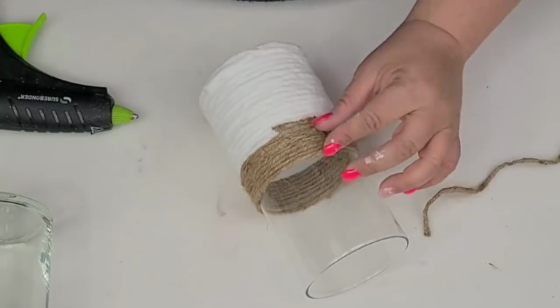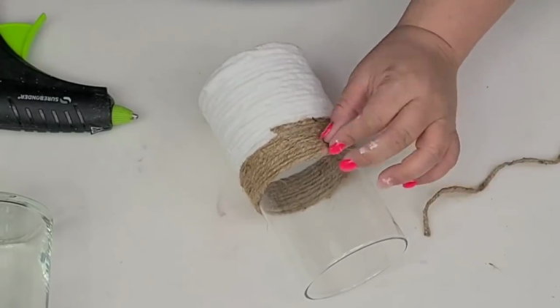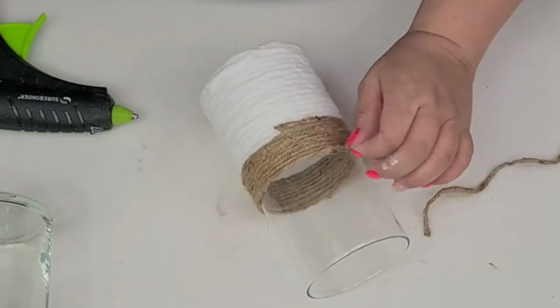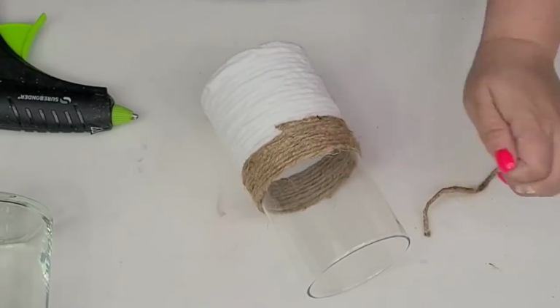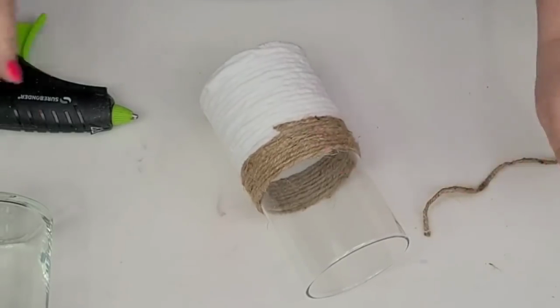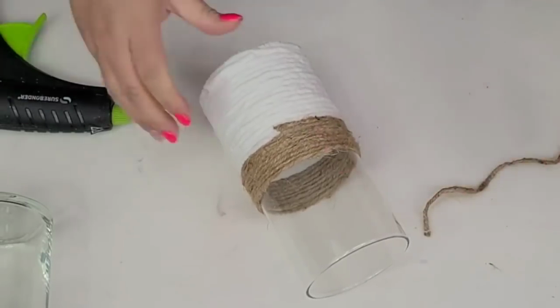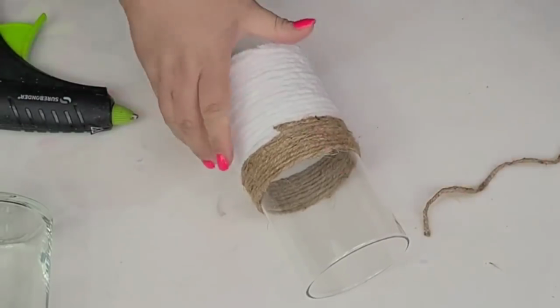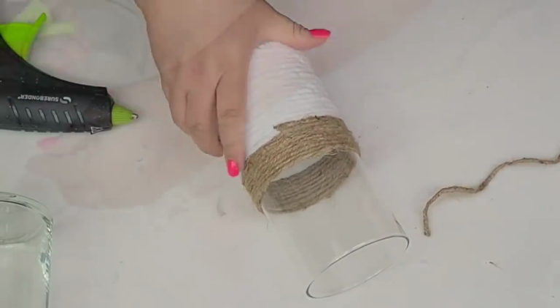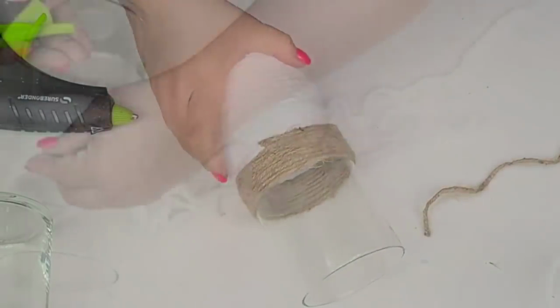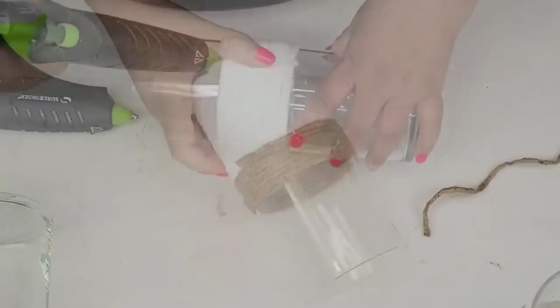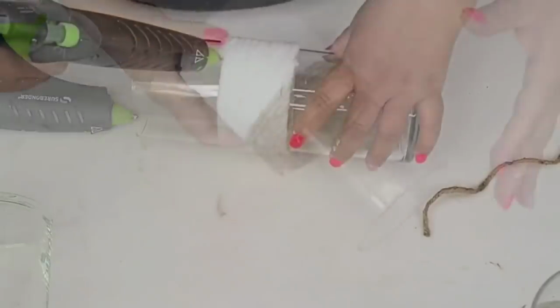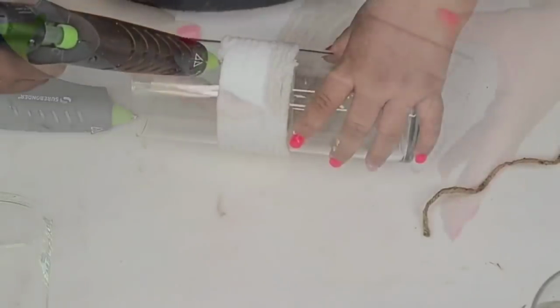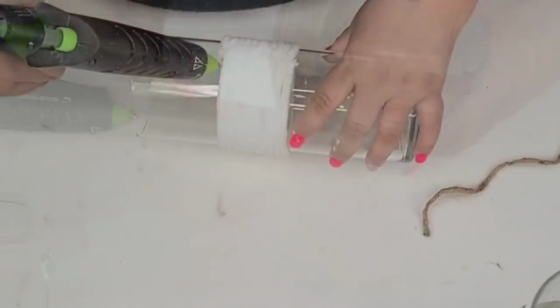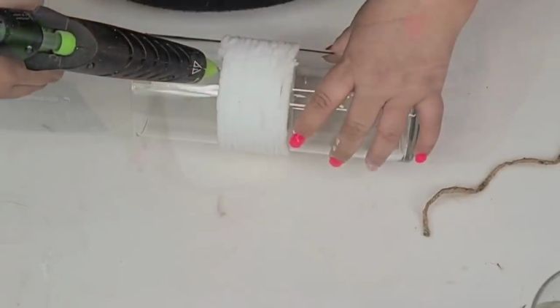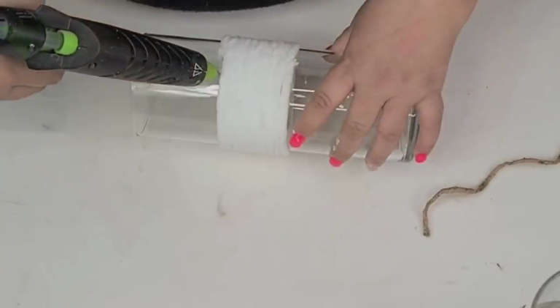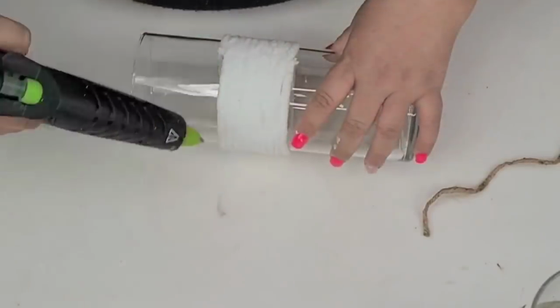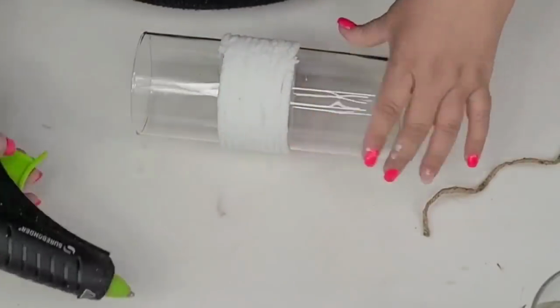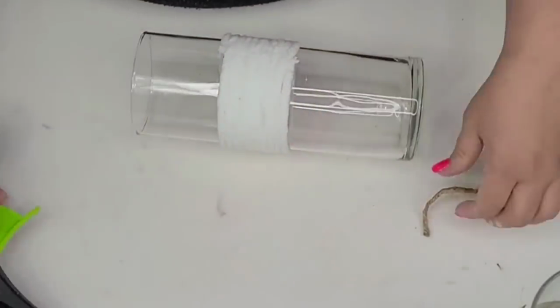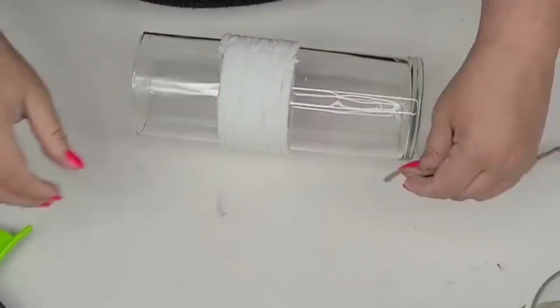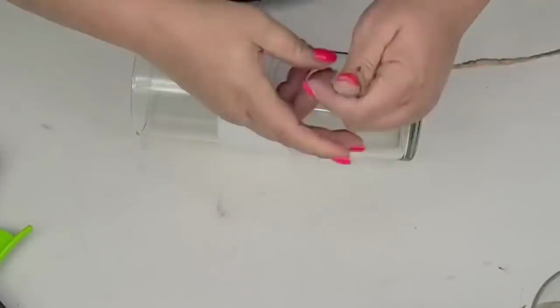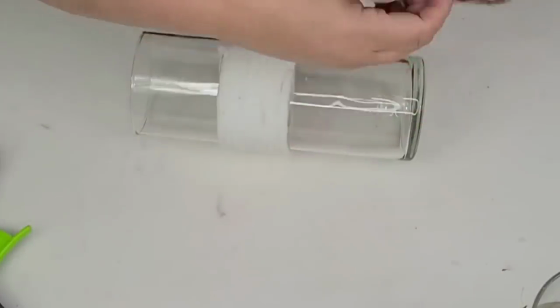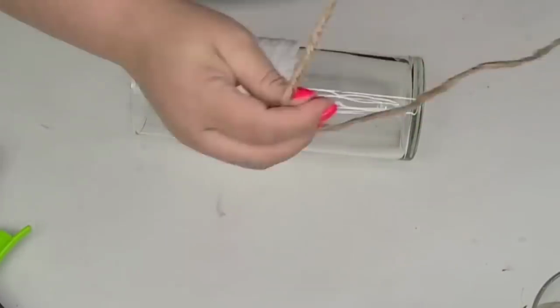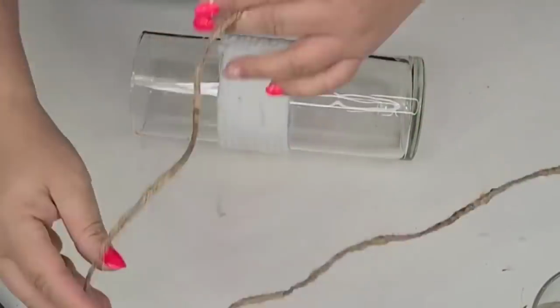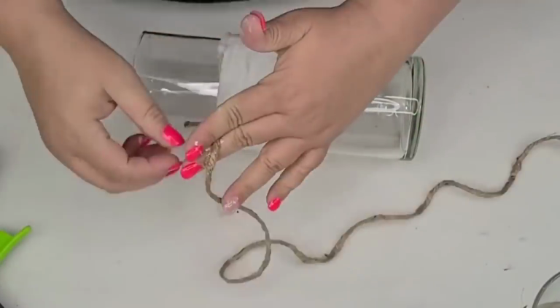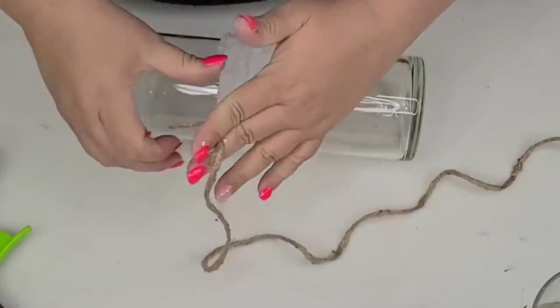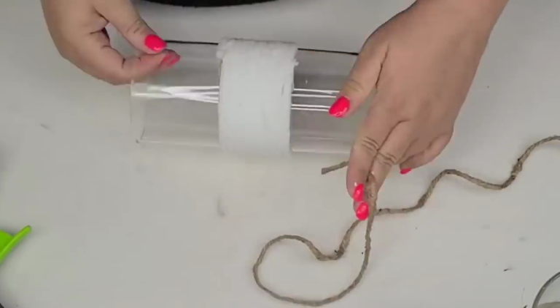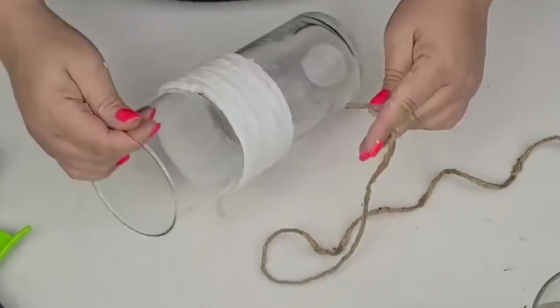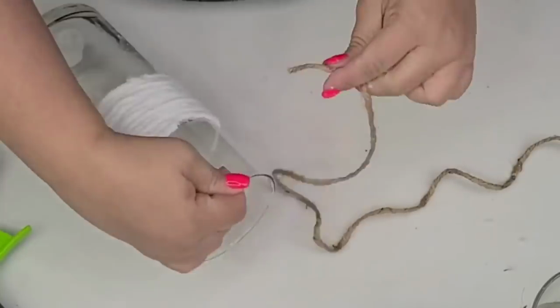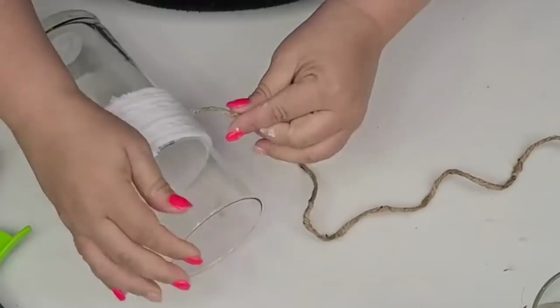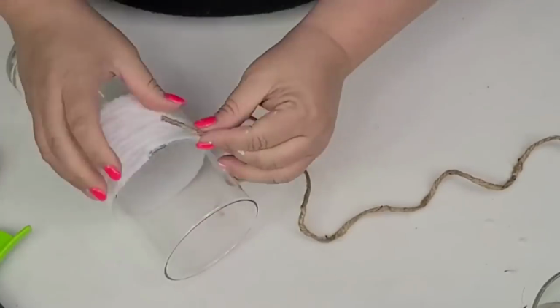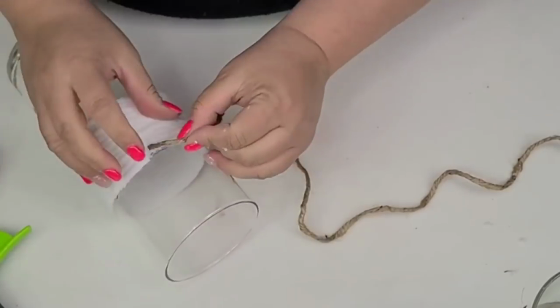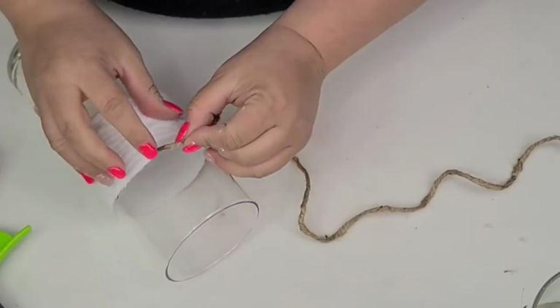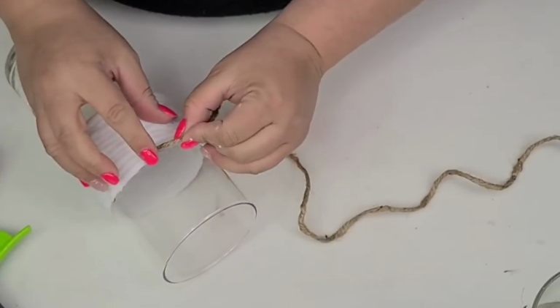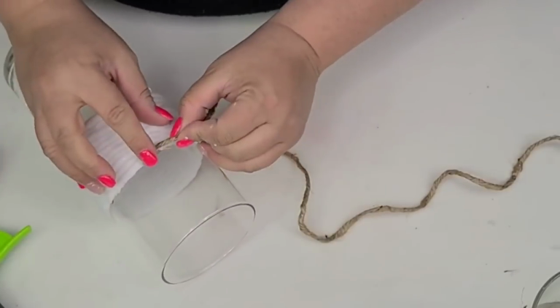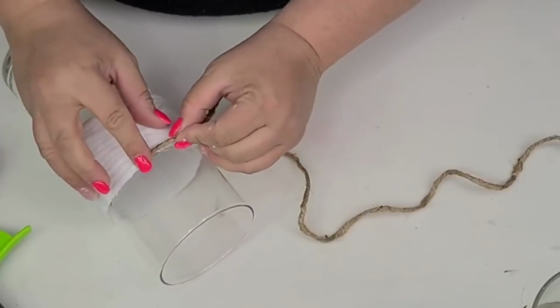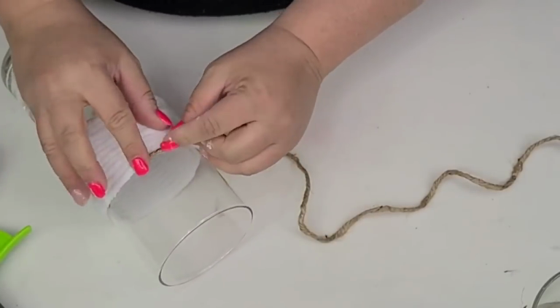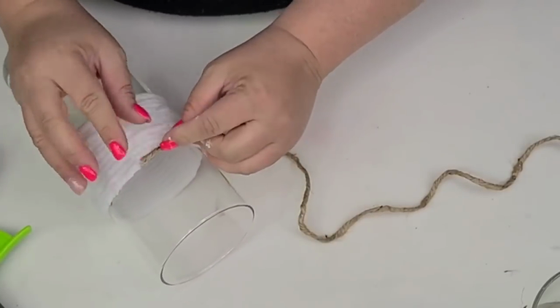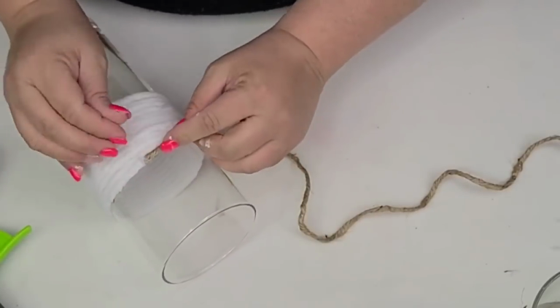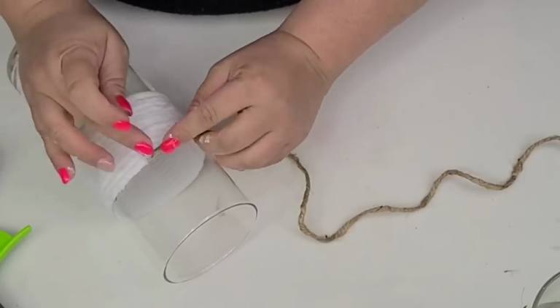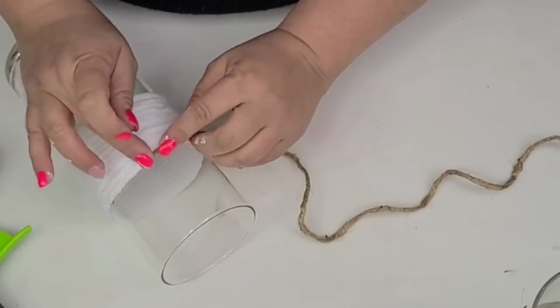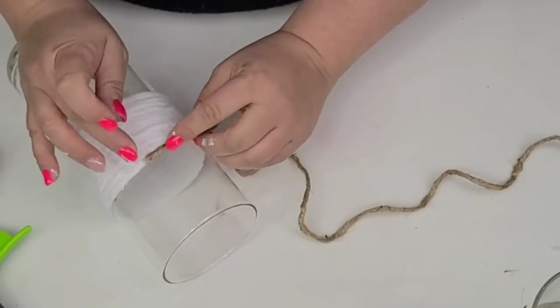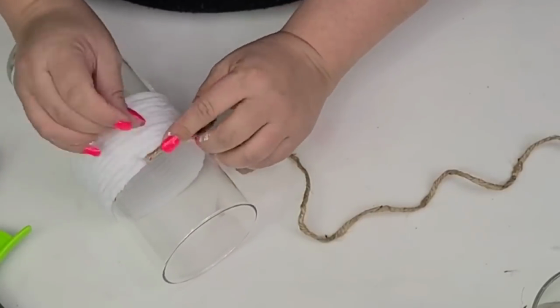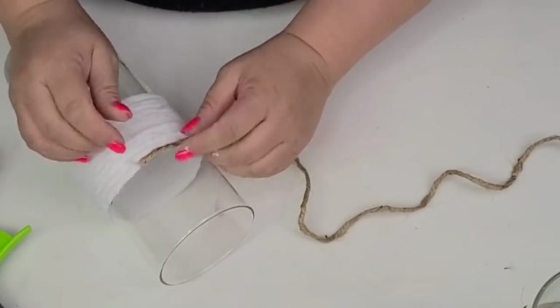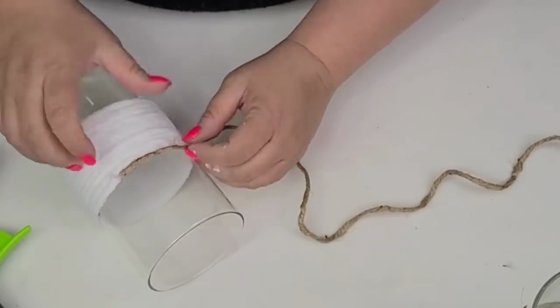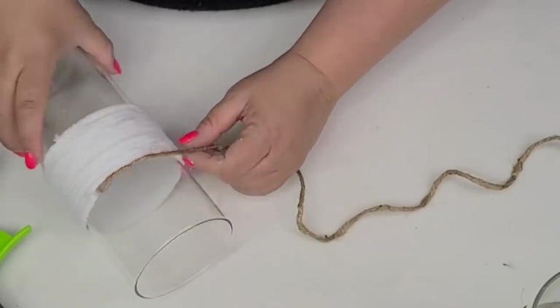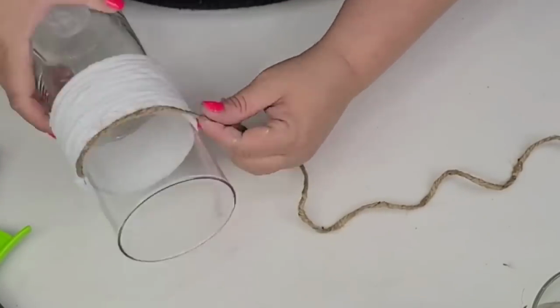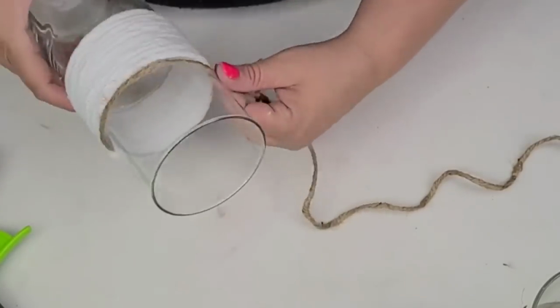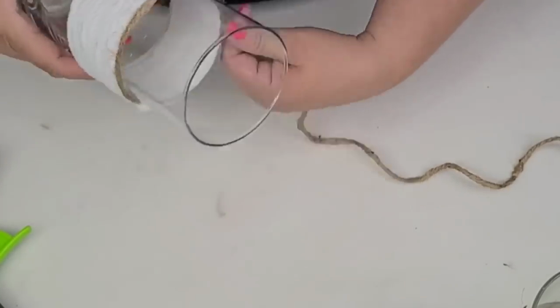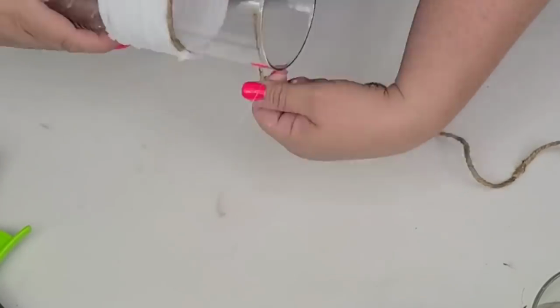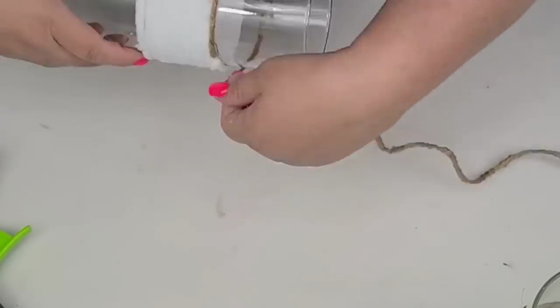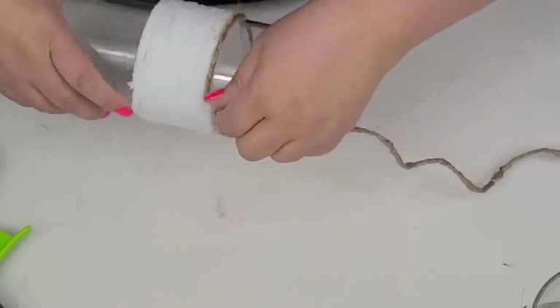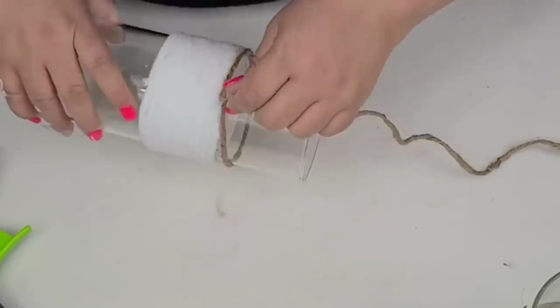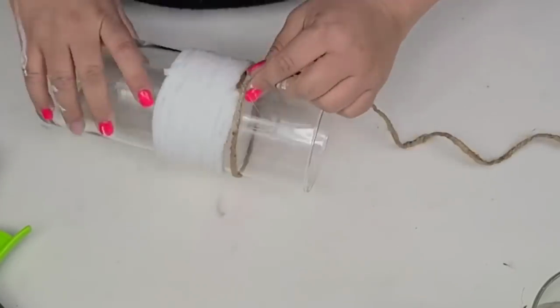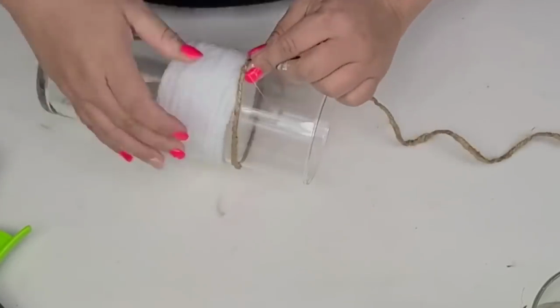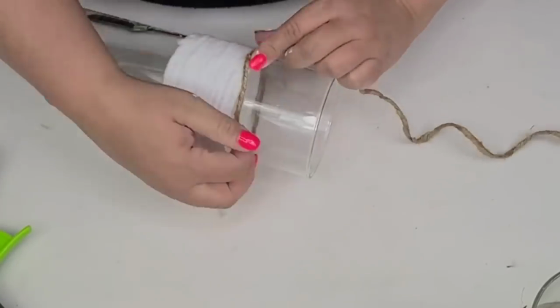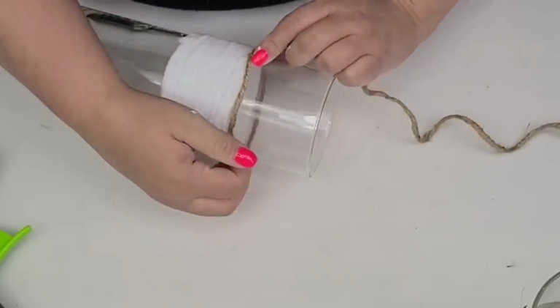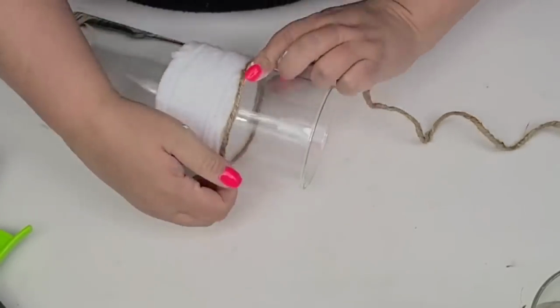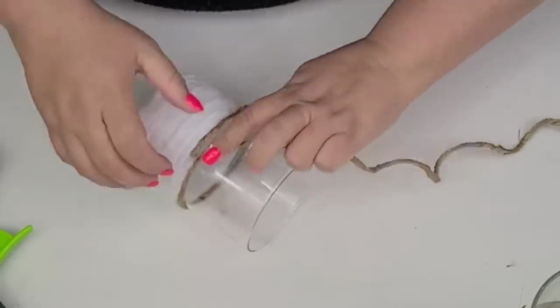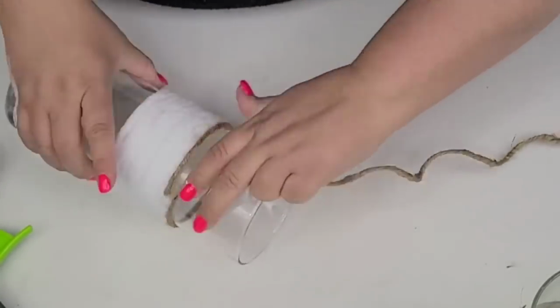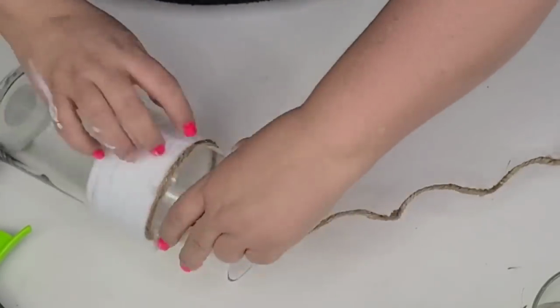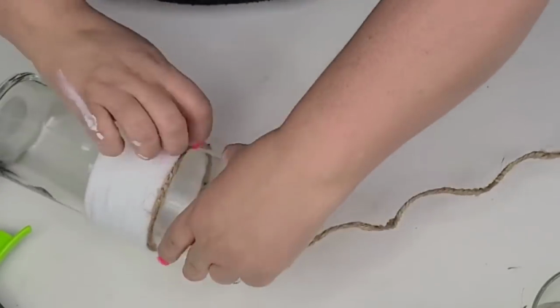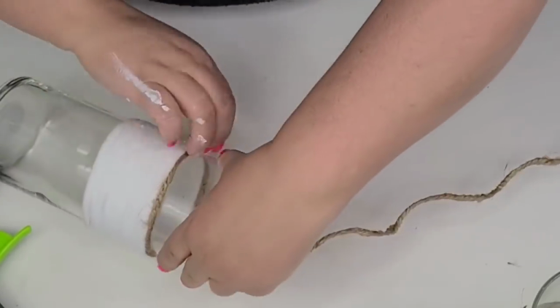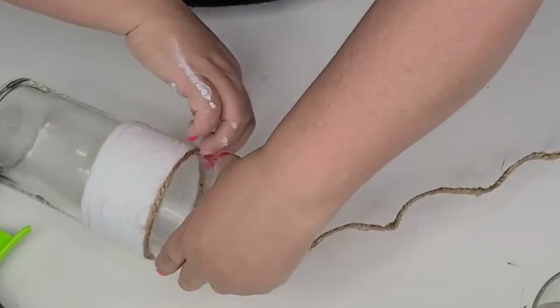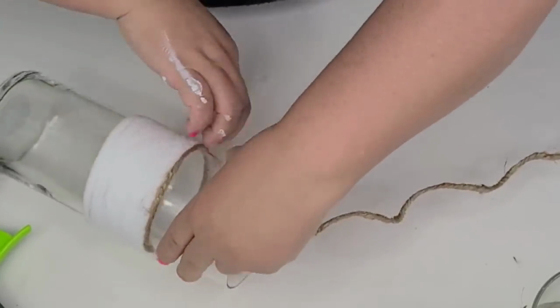For the taller one, we're going to do the same thing except we're going to do about an inch on top and an inch on the bottom.